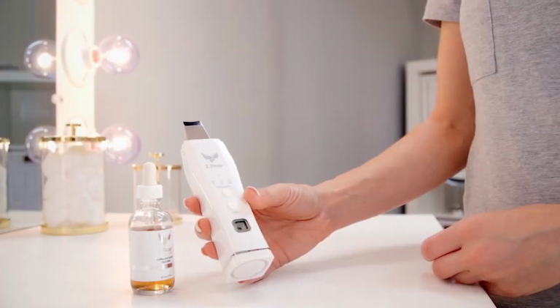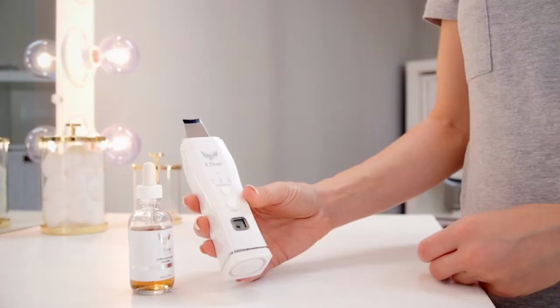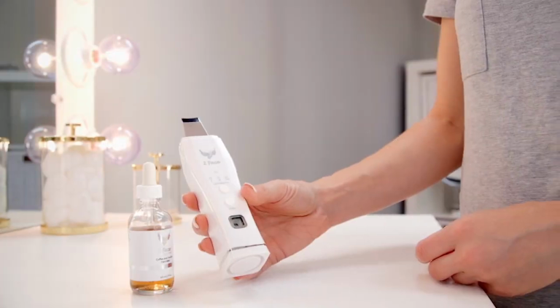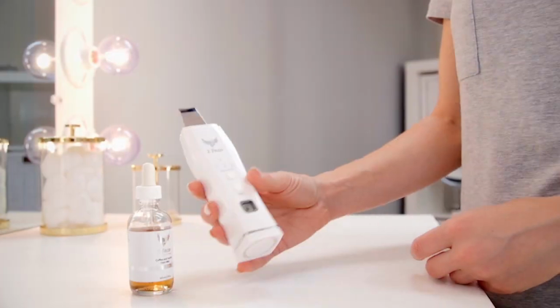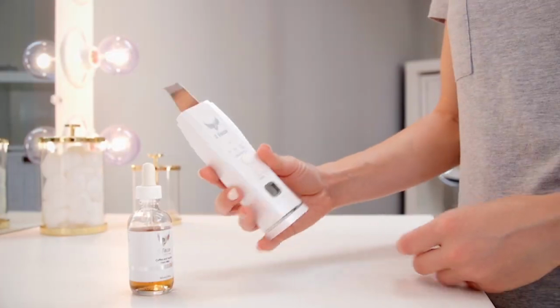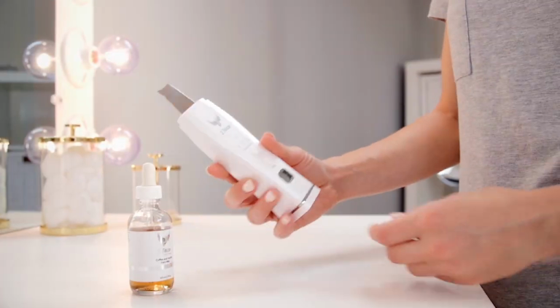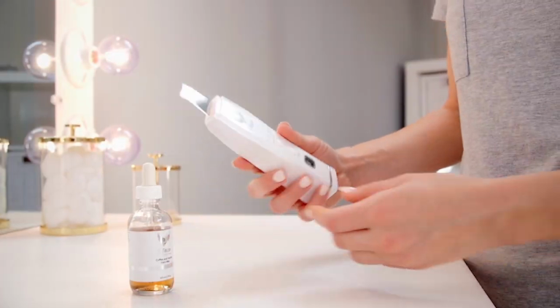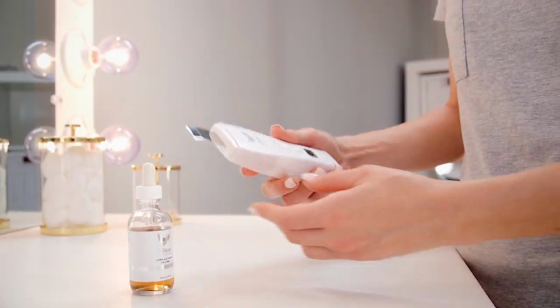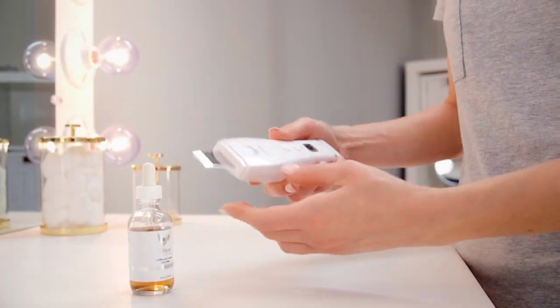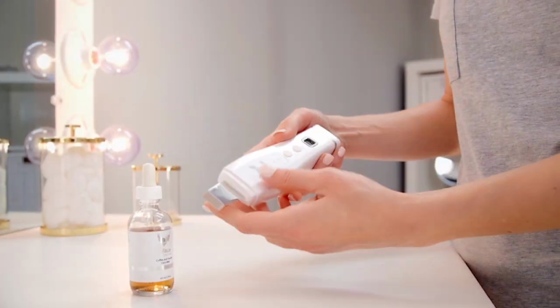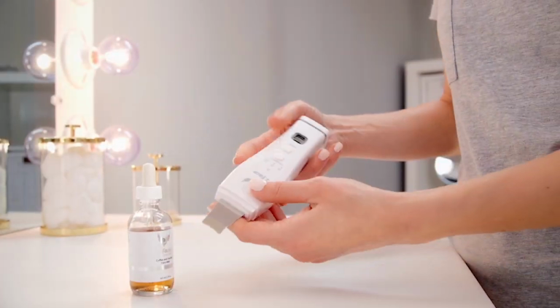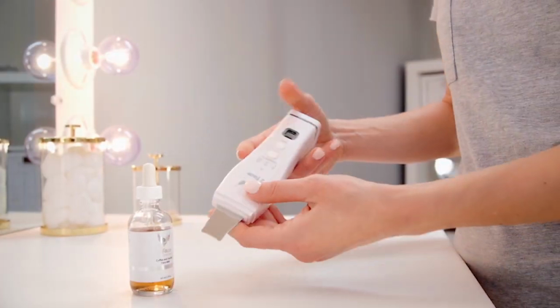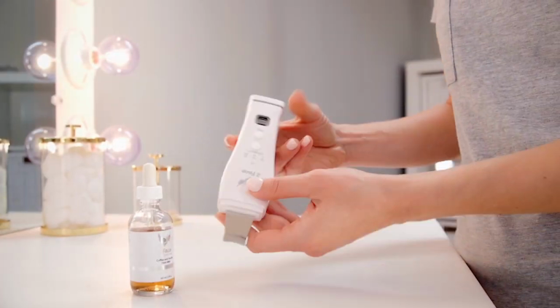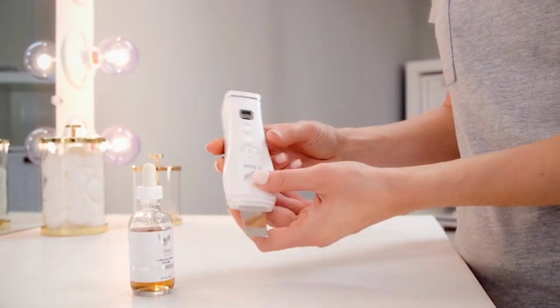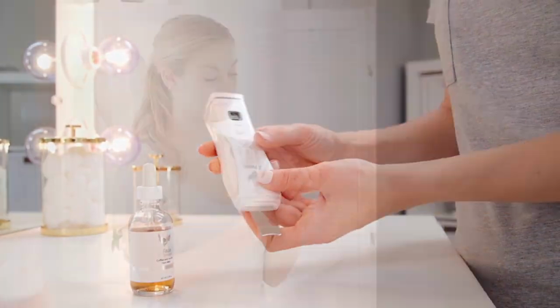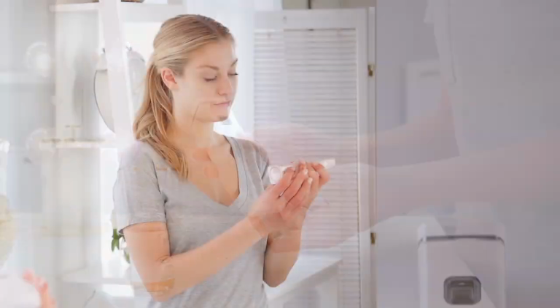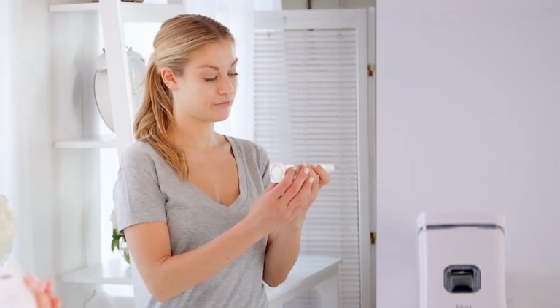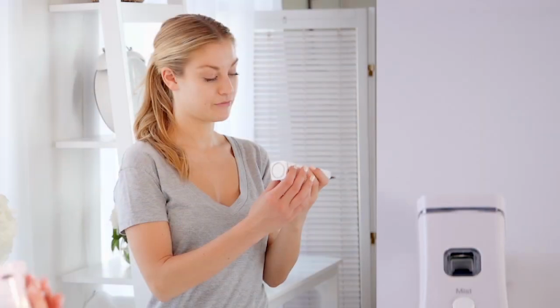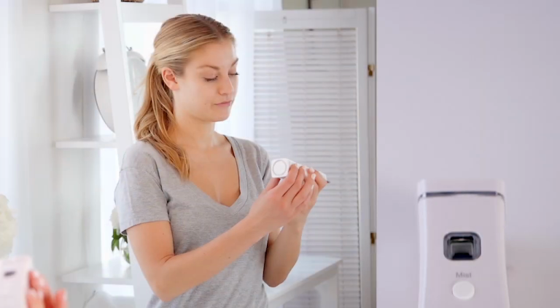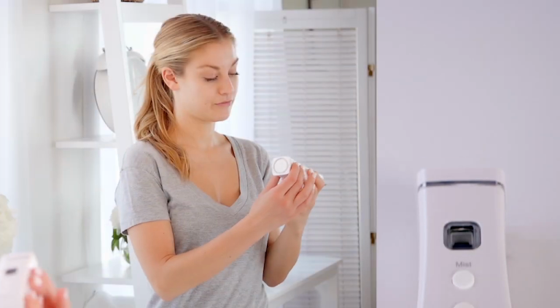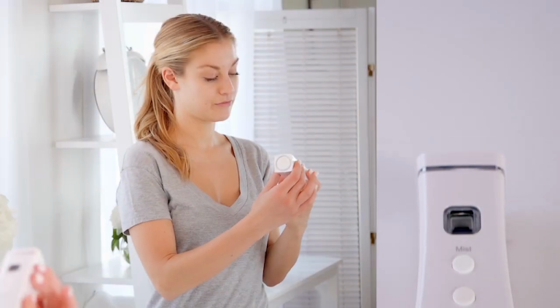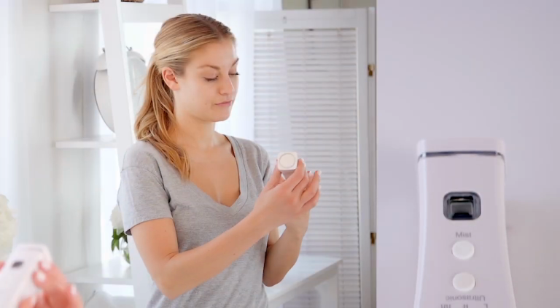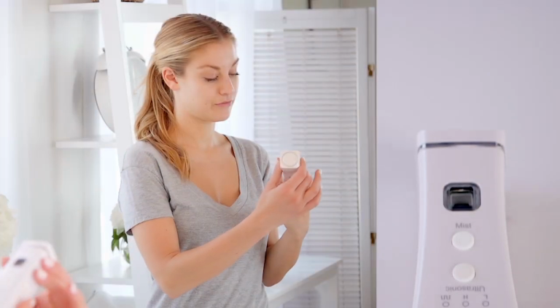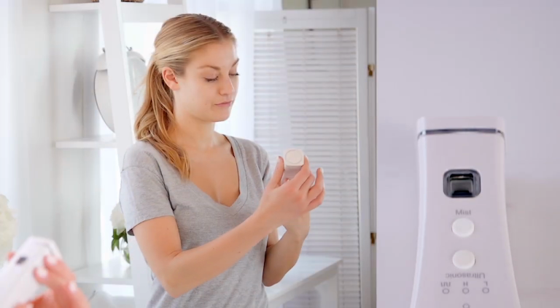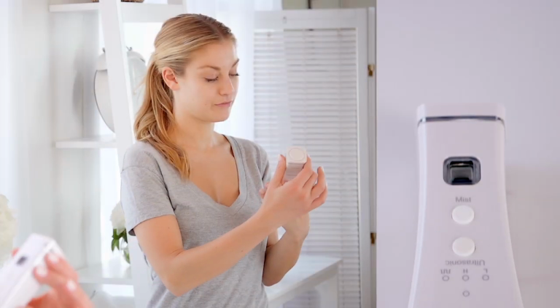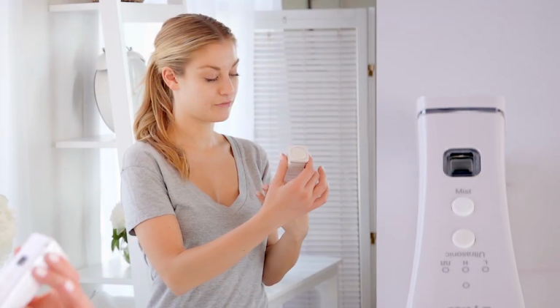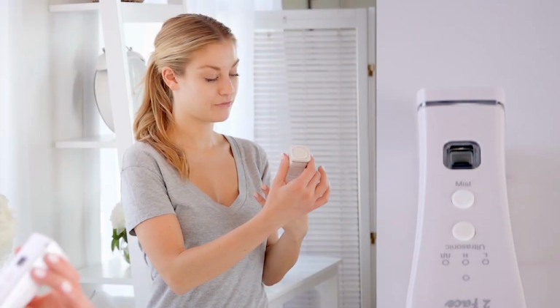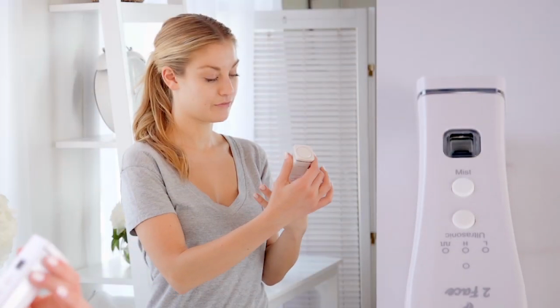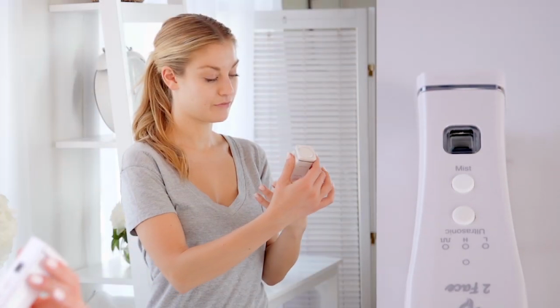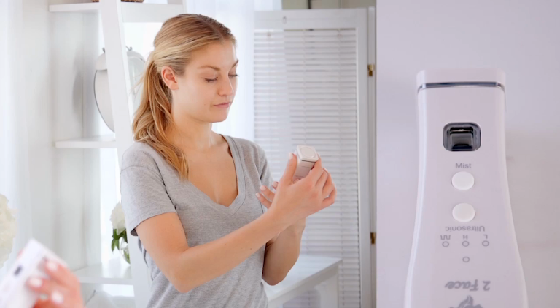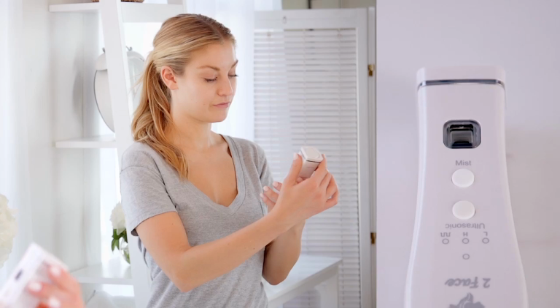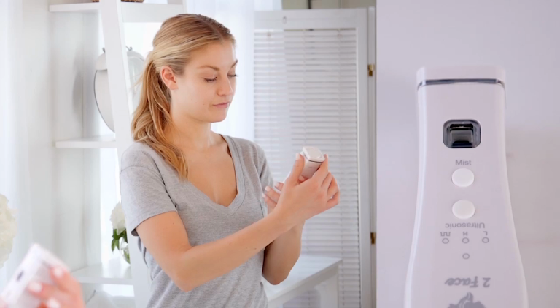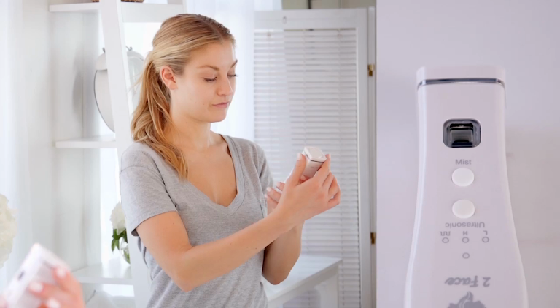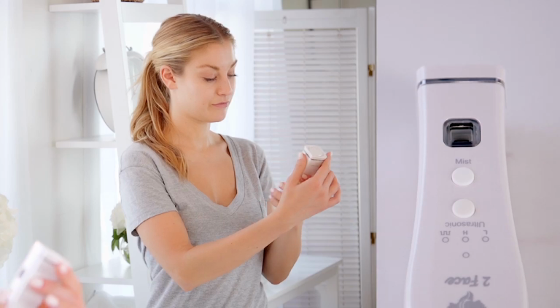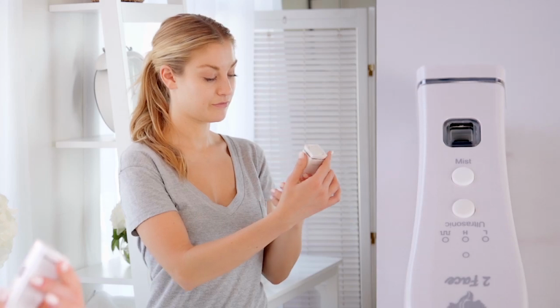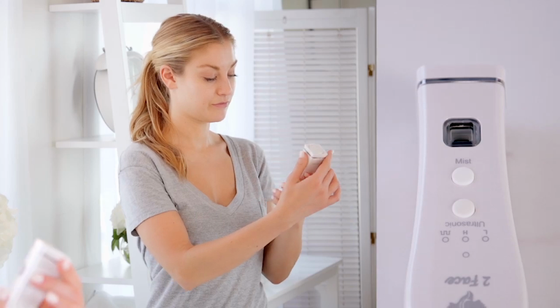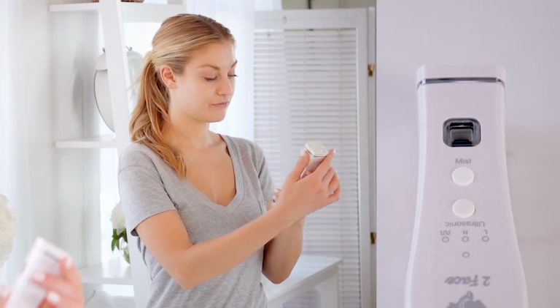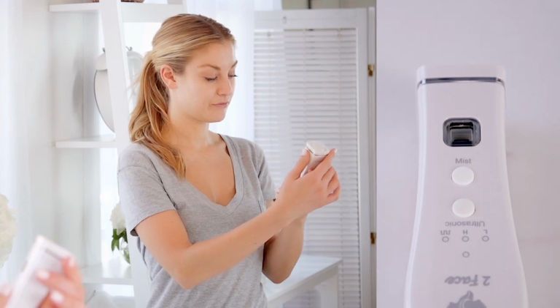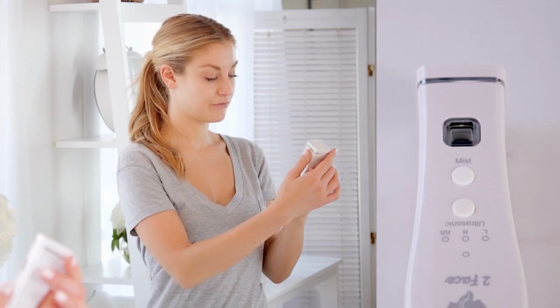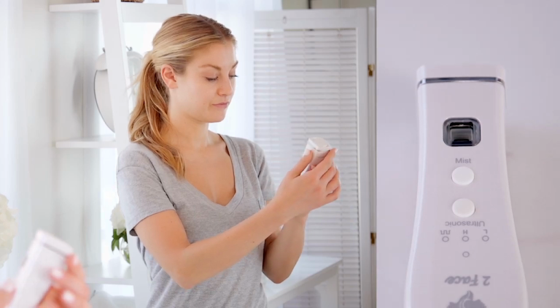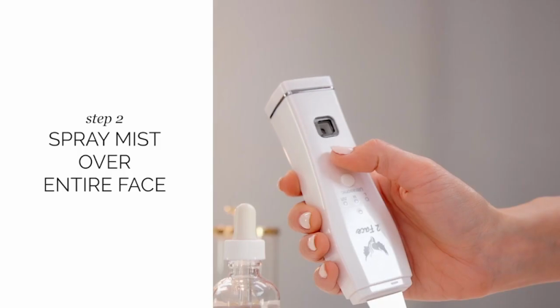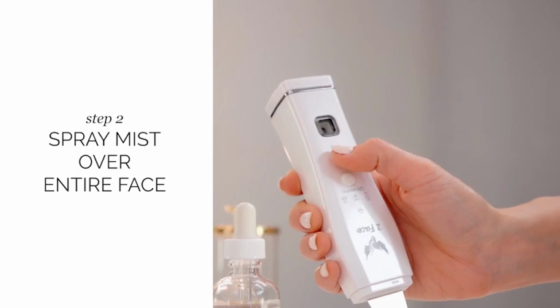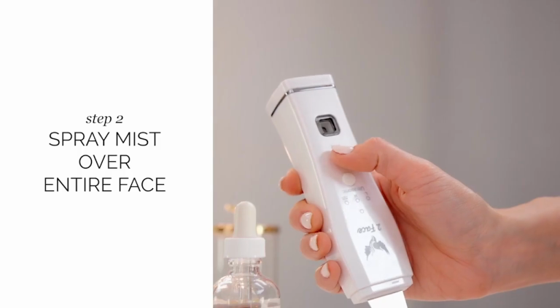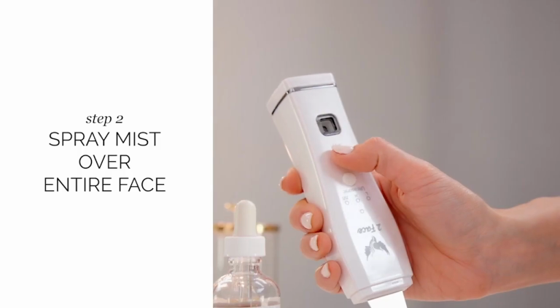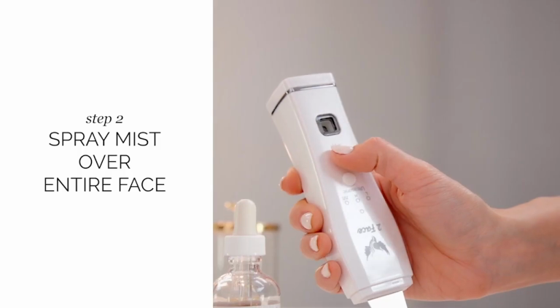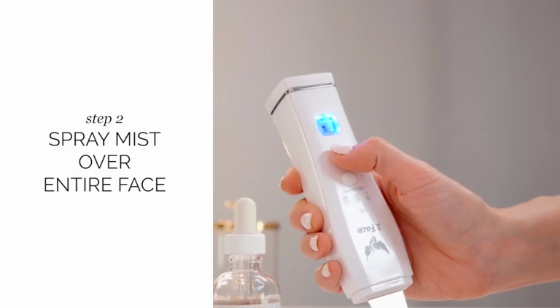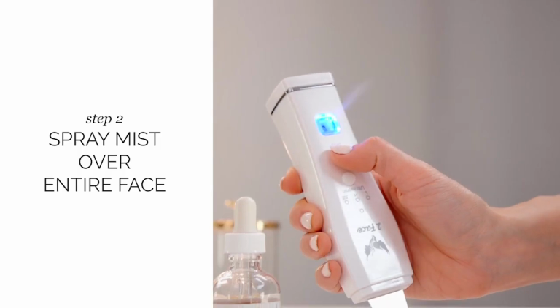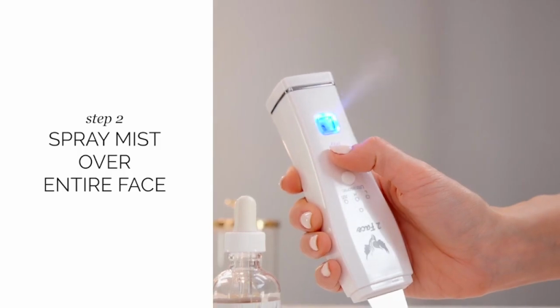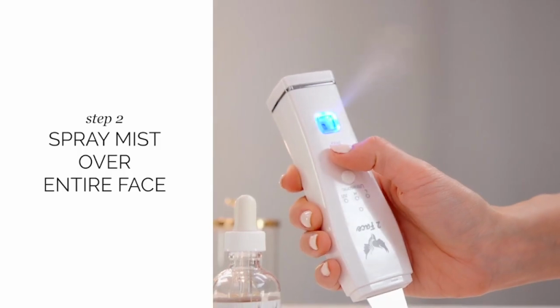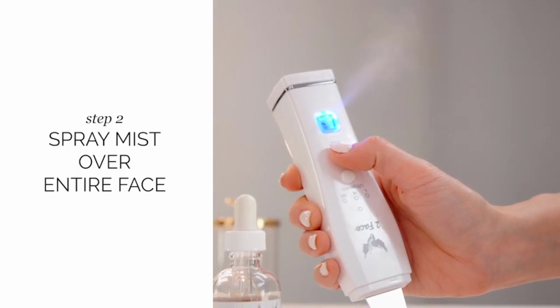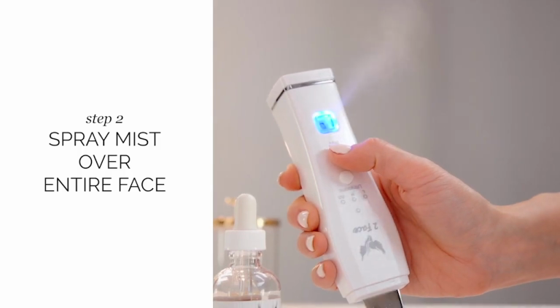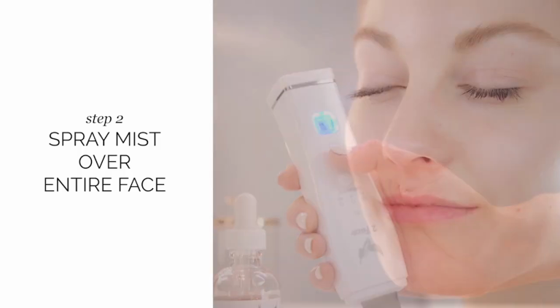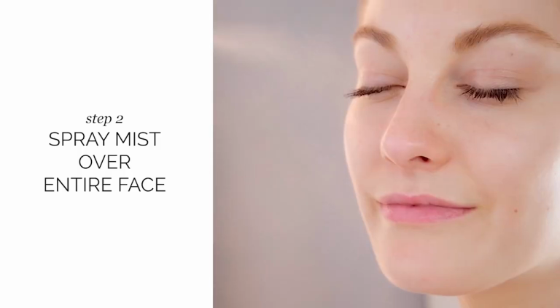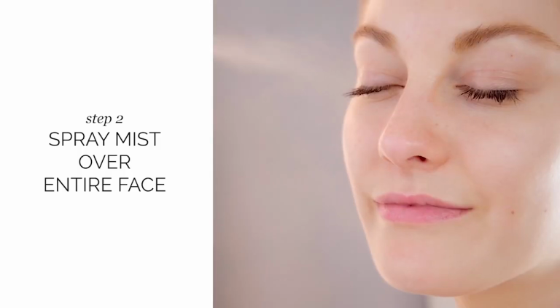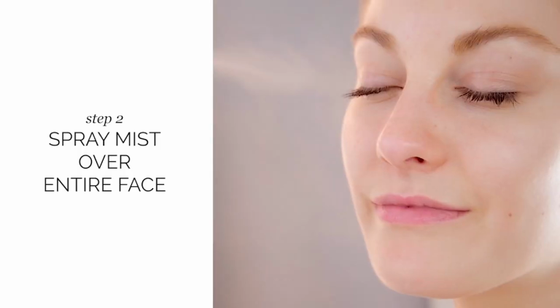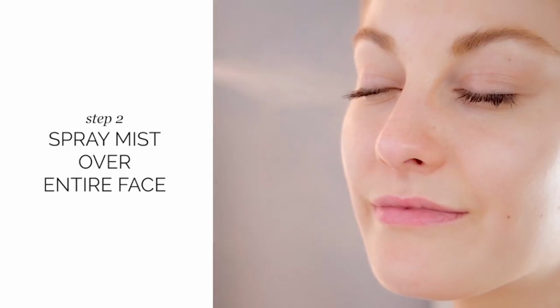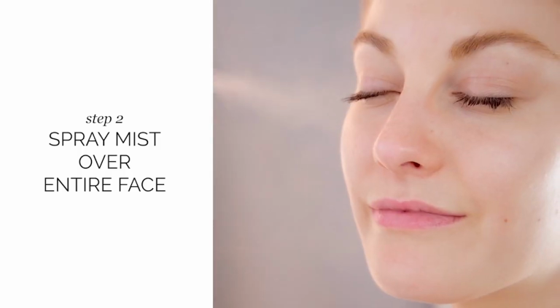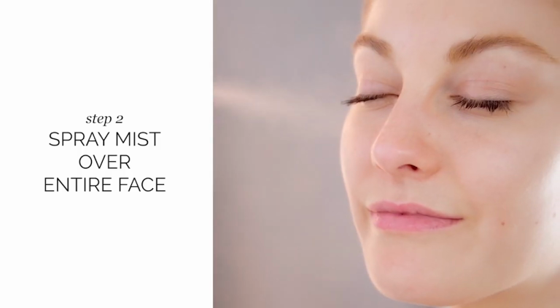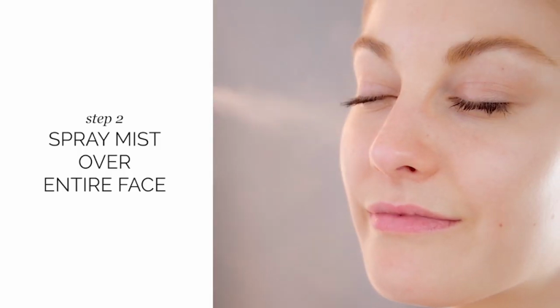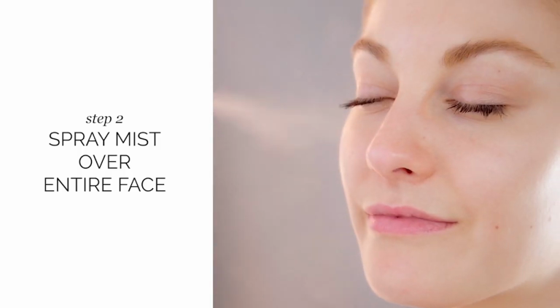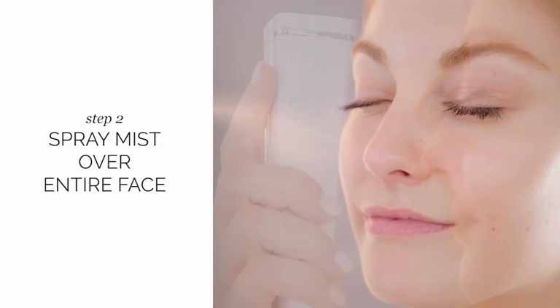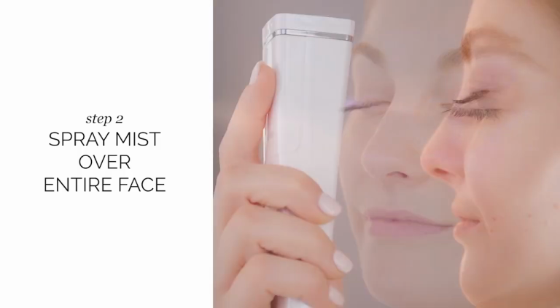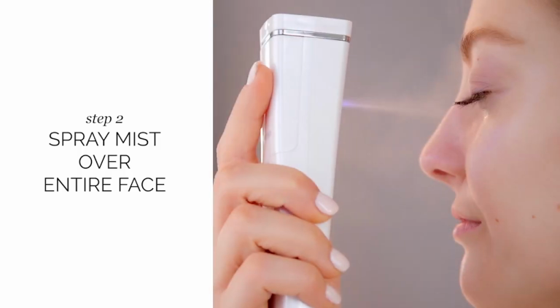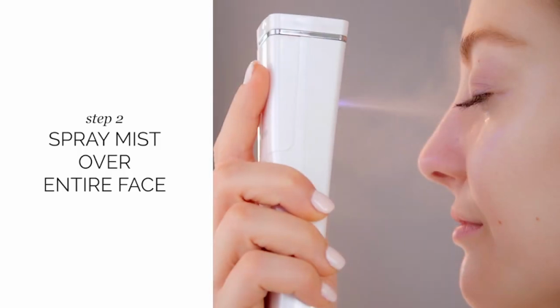Then, turn the device upside down so the word 'mist' is upright. Press the button and spray the mist over the entire face.